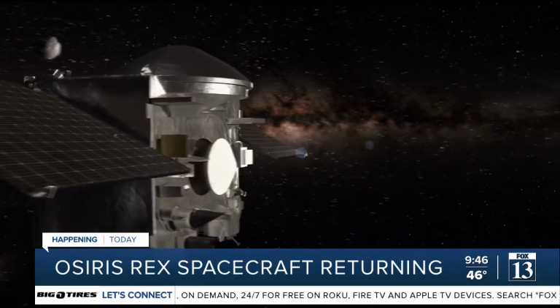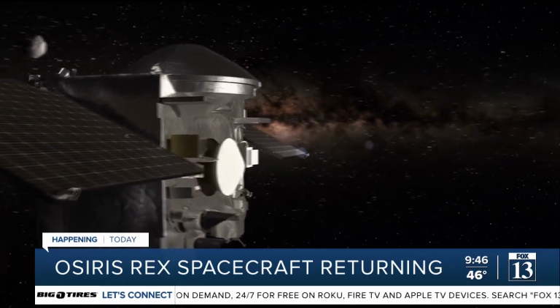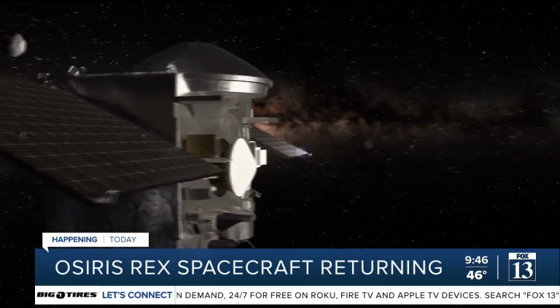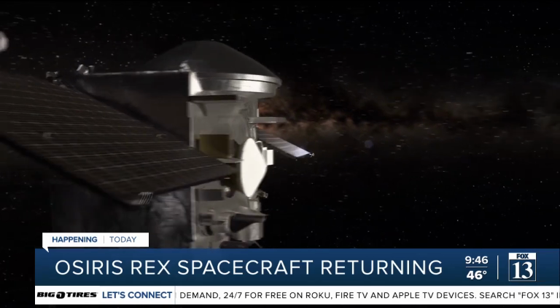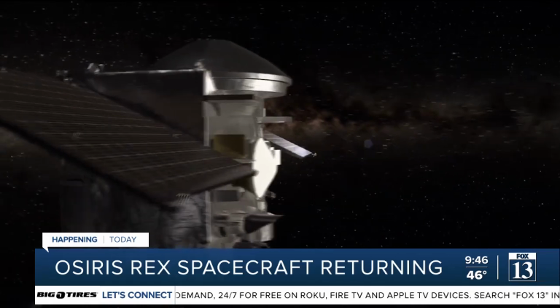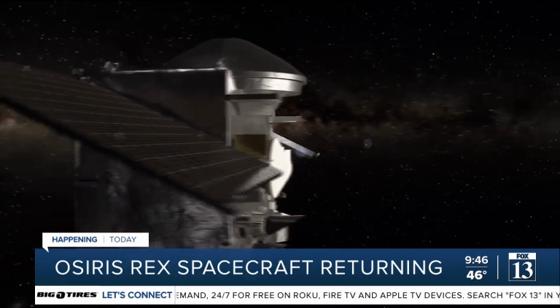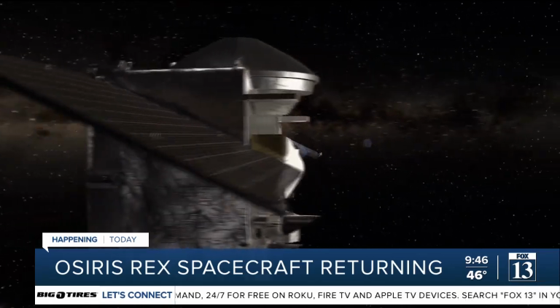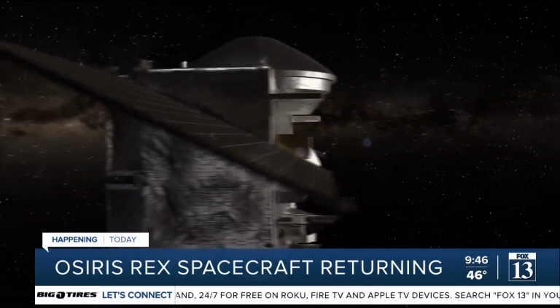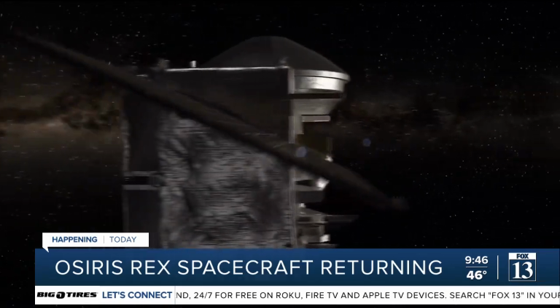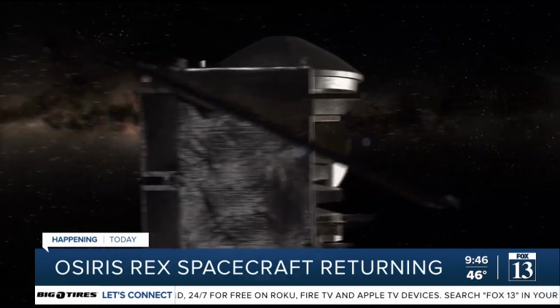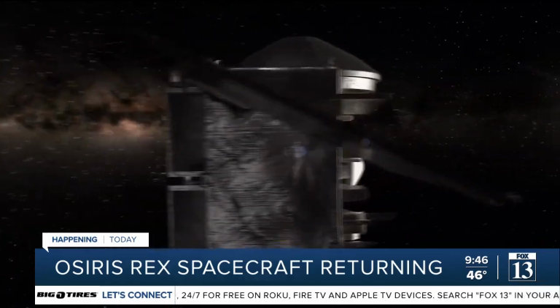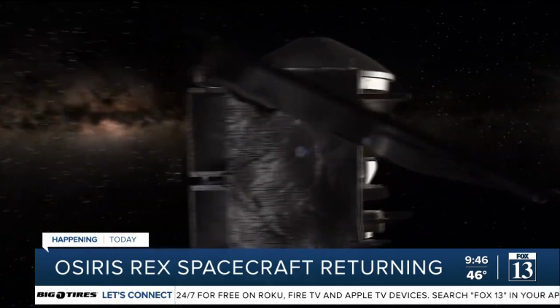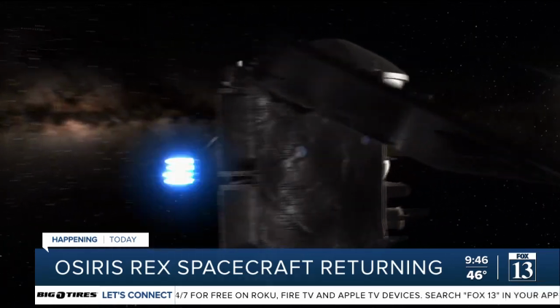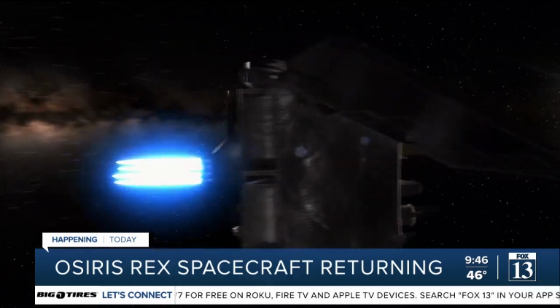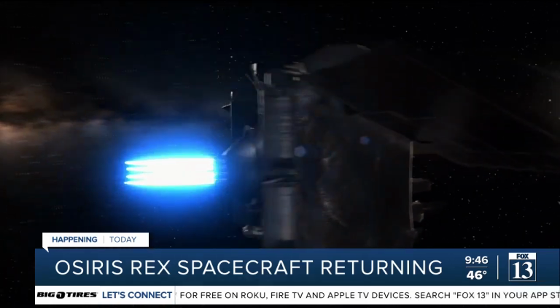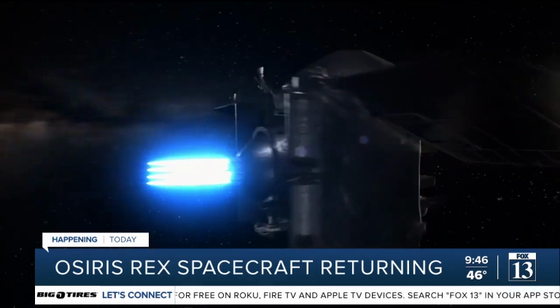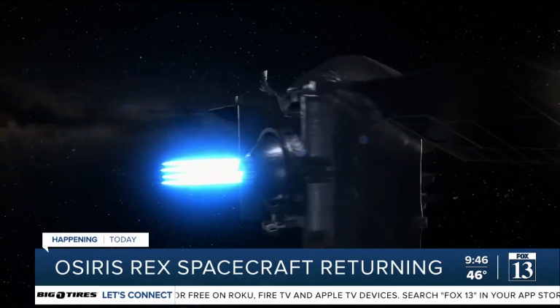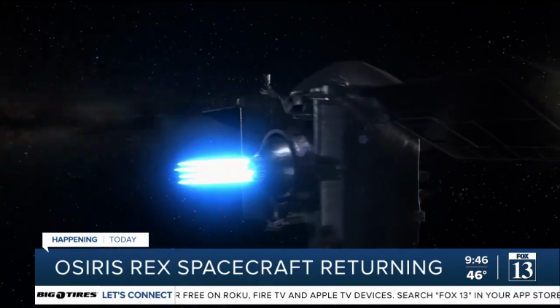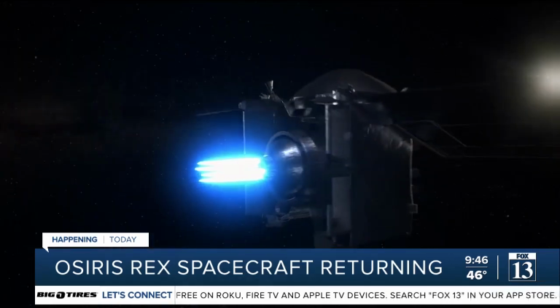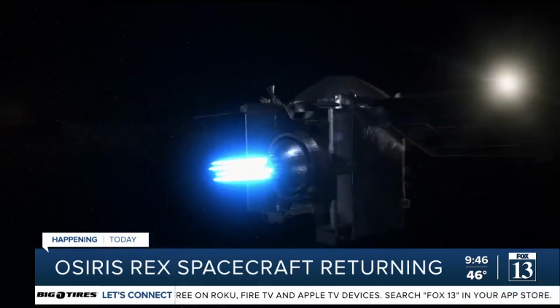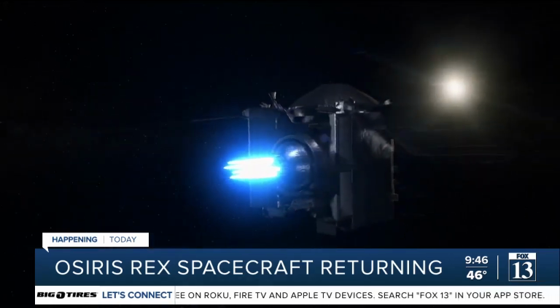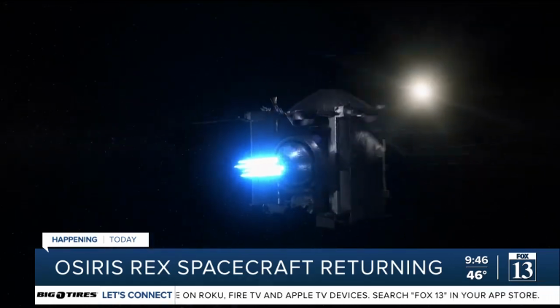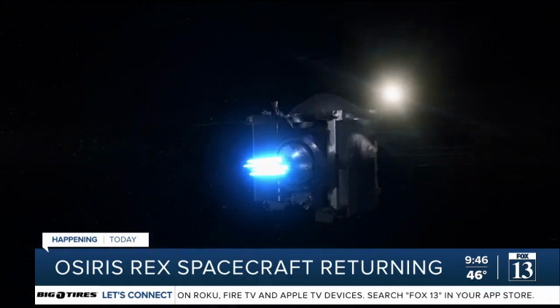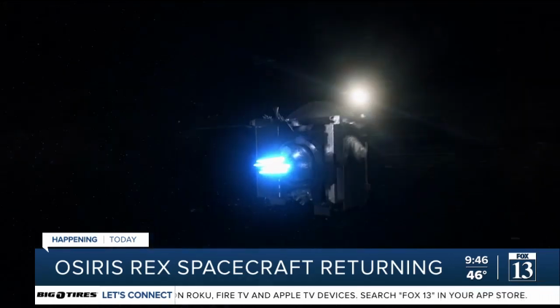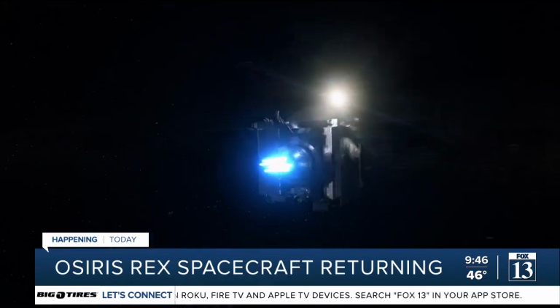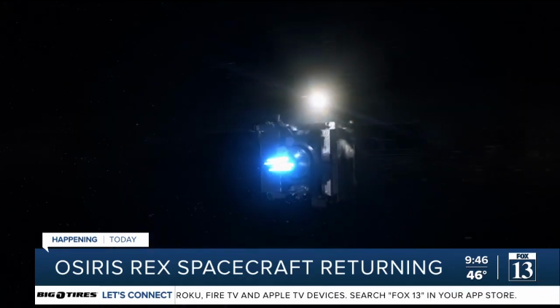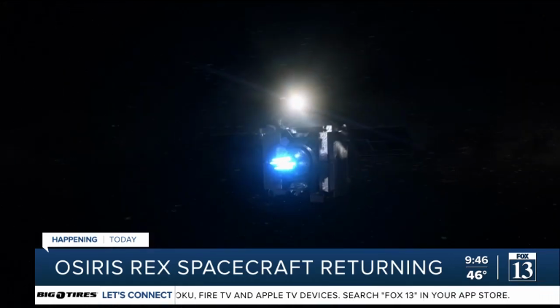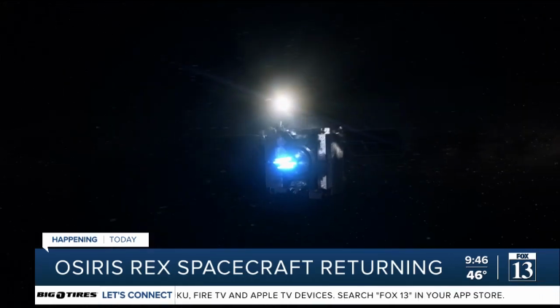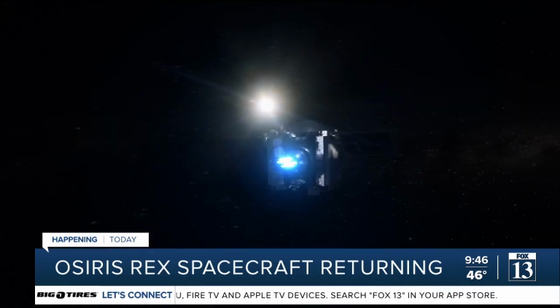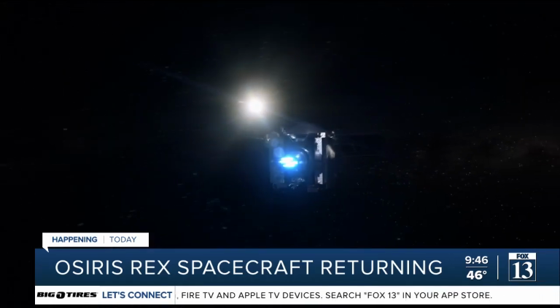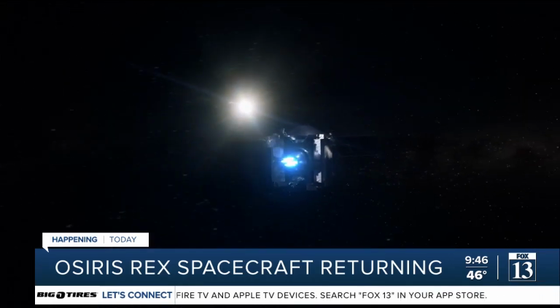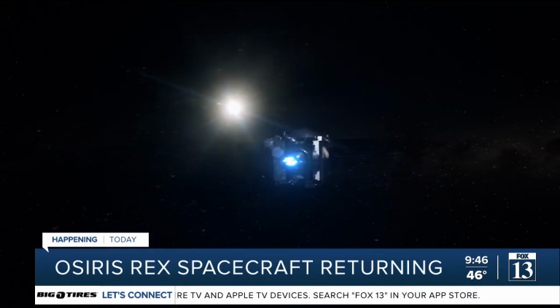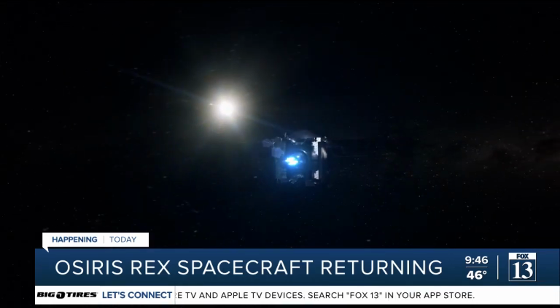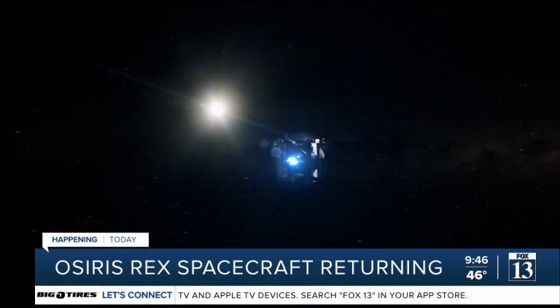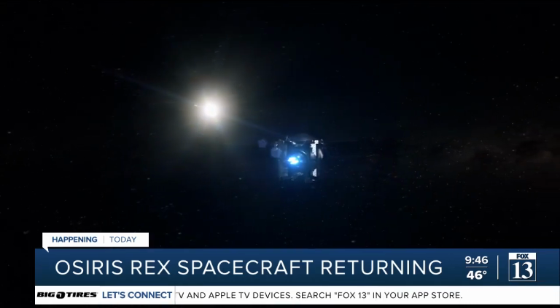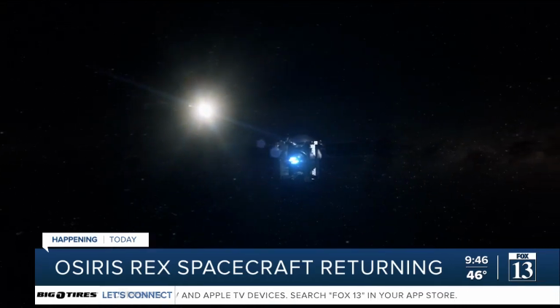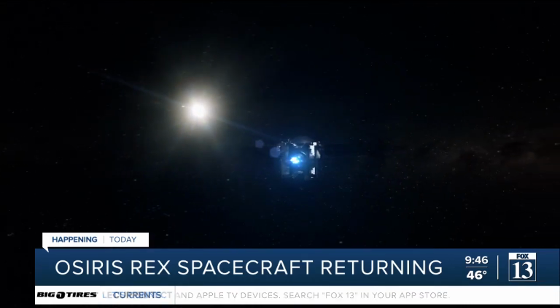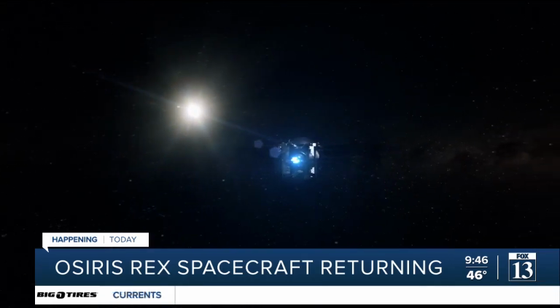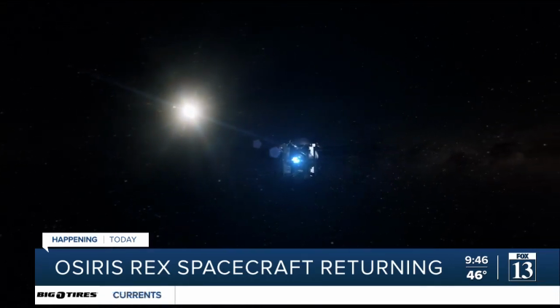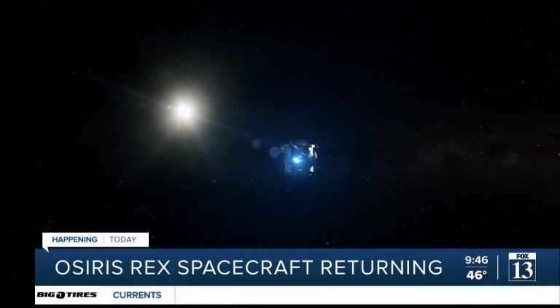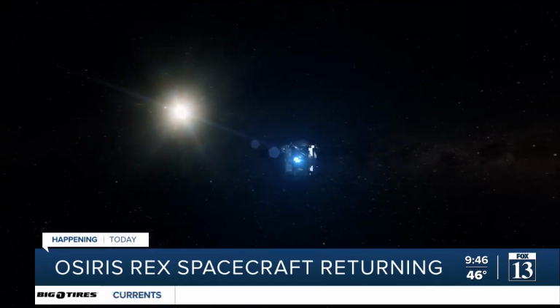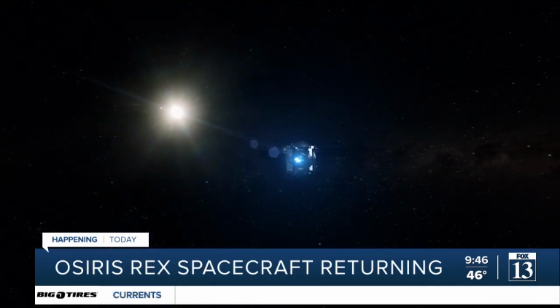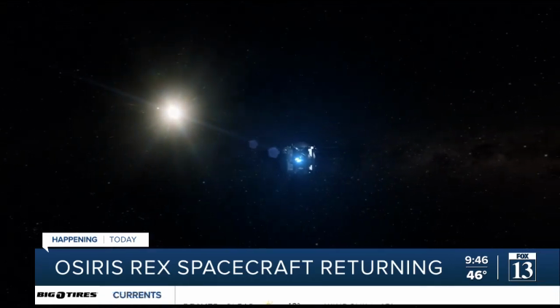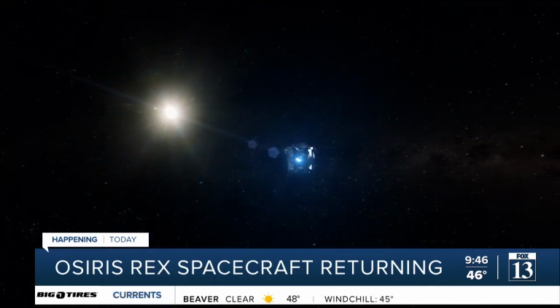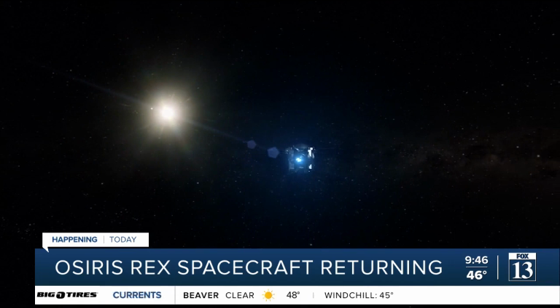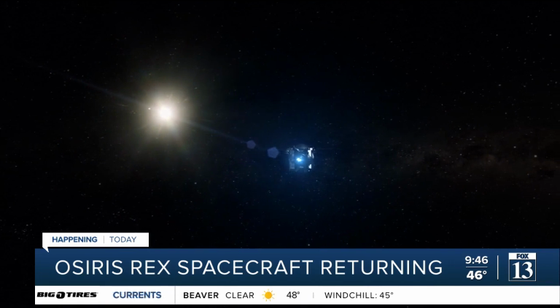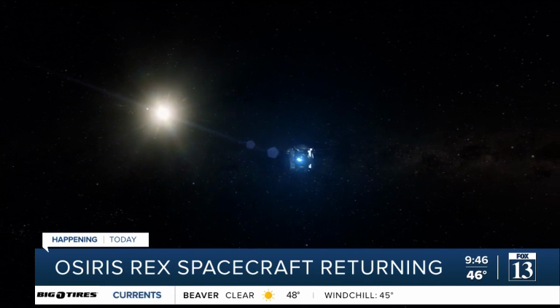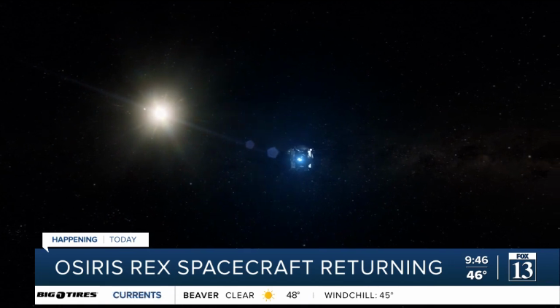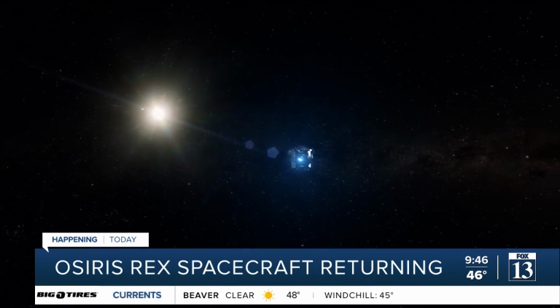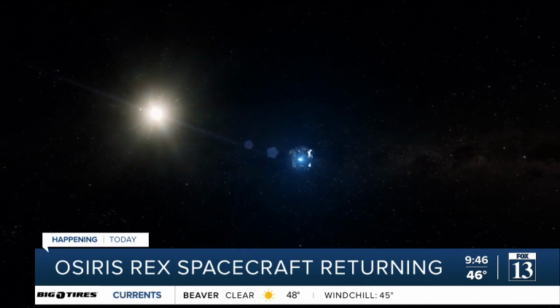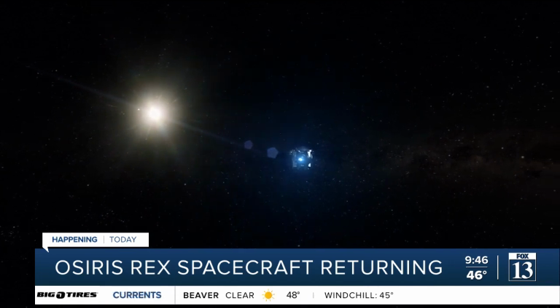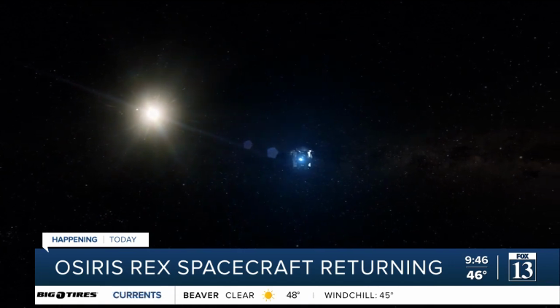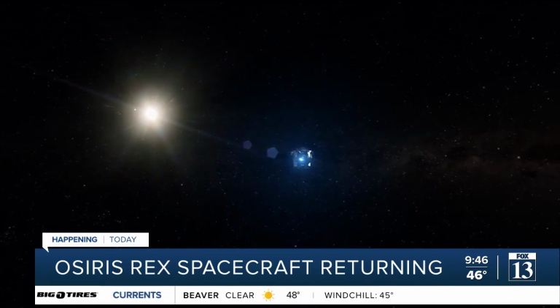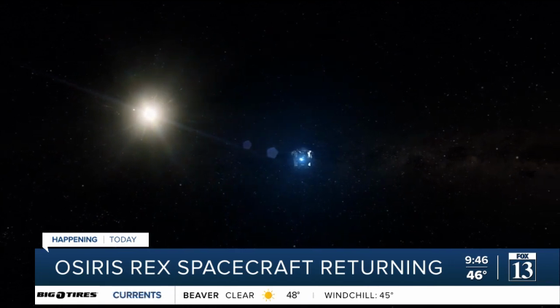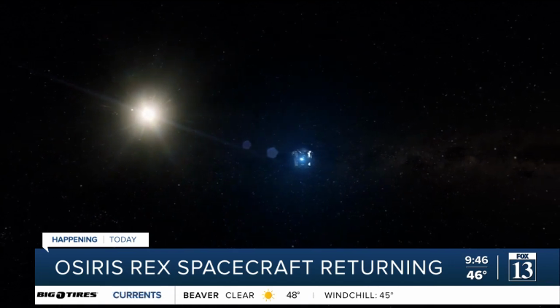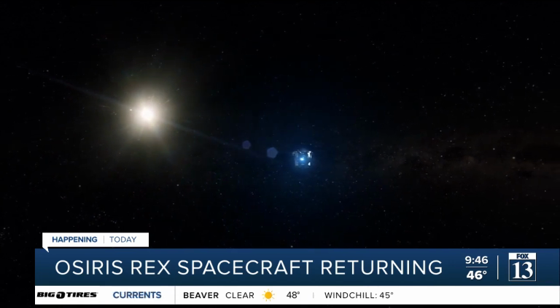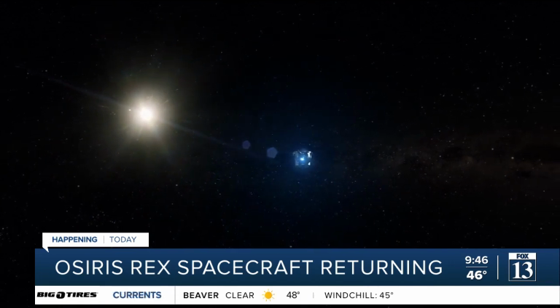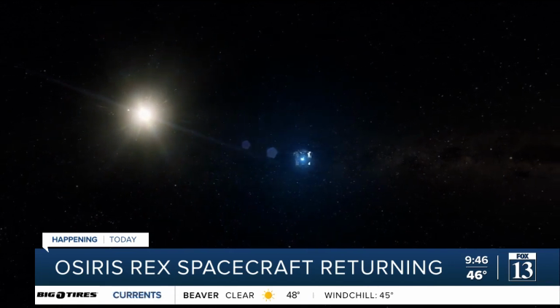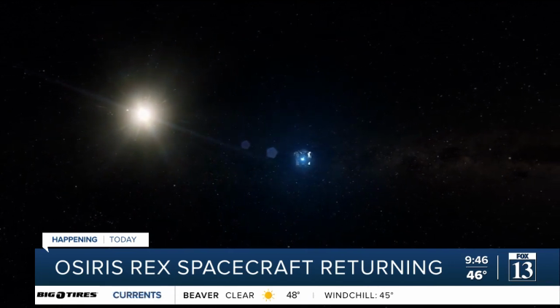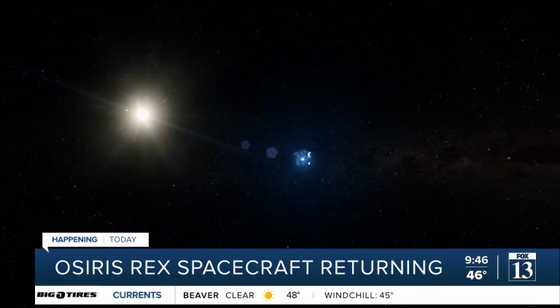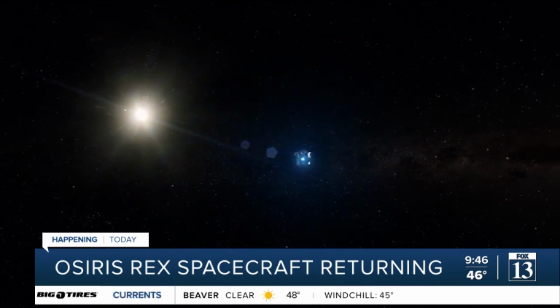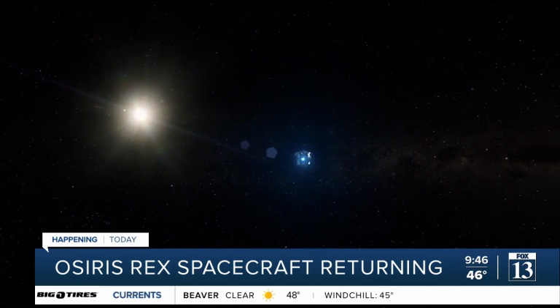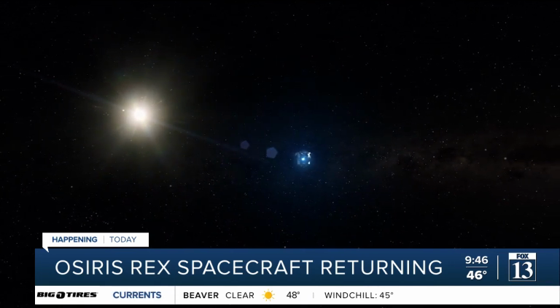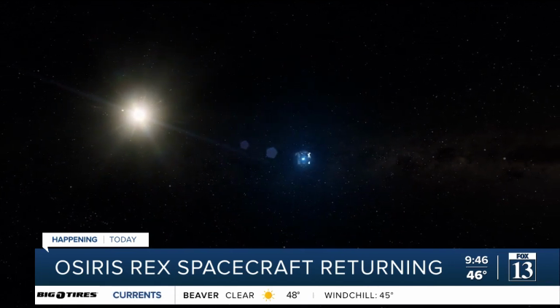The spacecraft did a last flyover over the sample site — why?